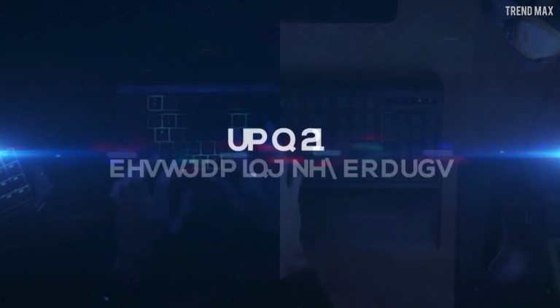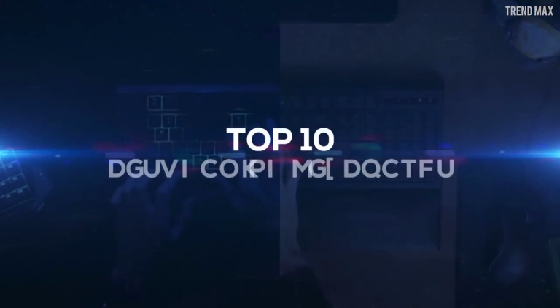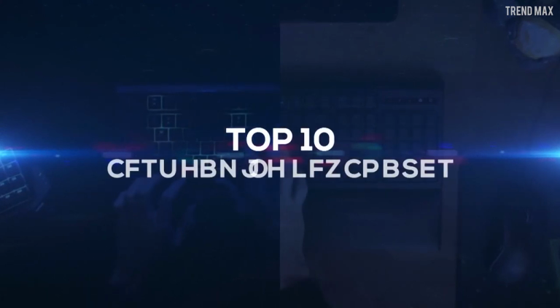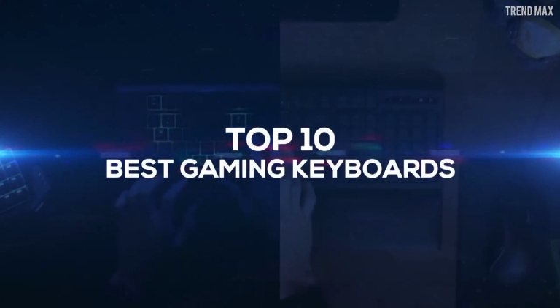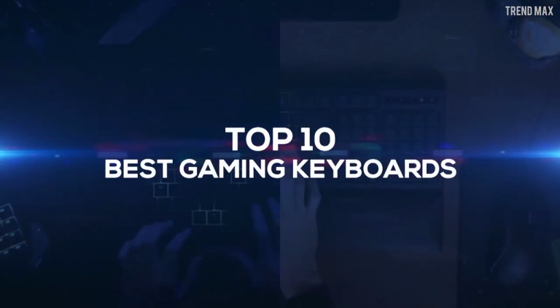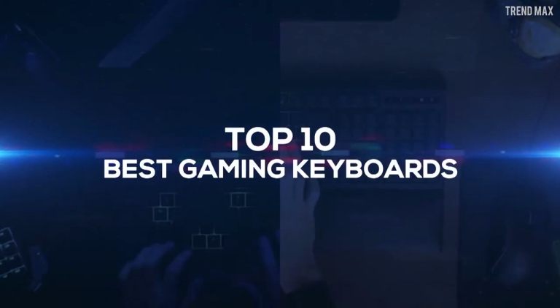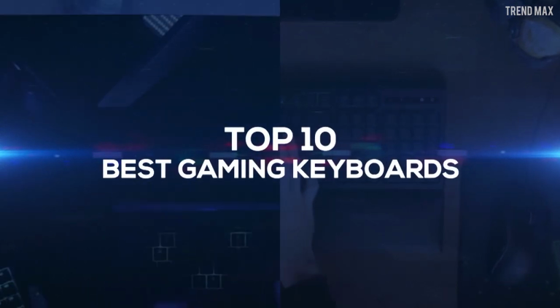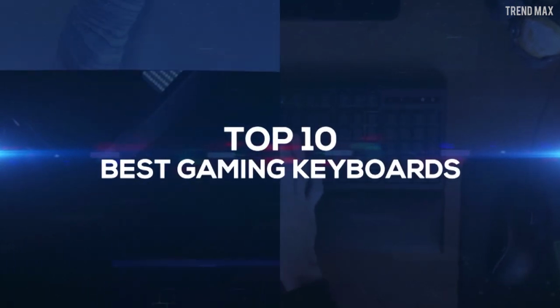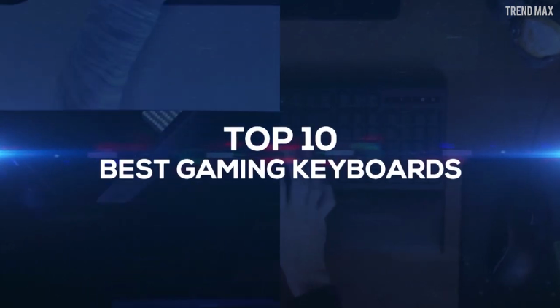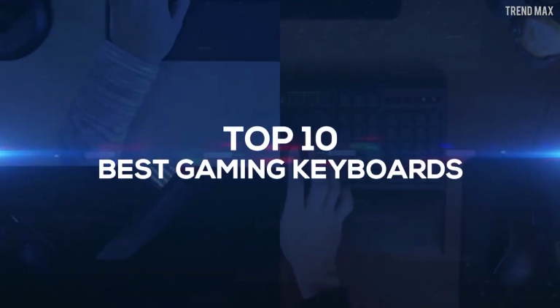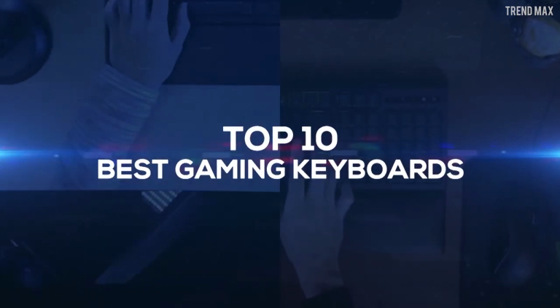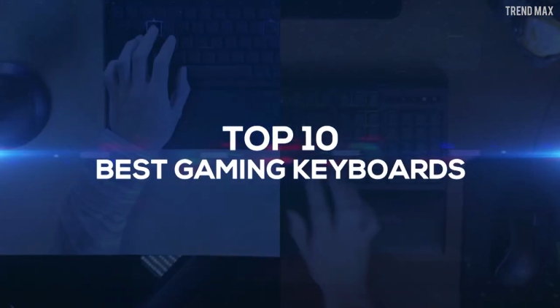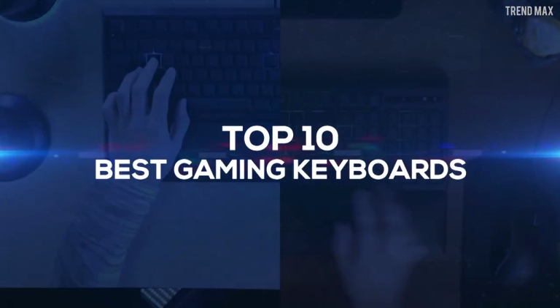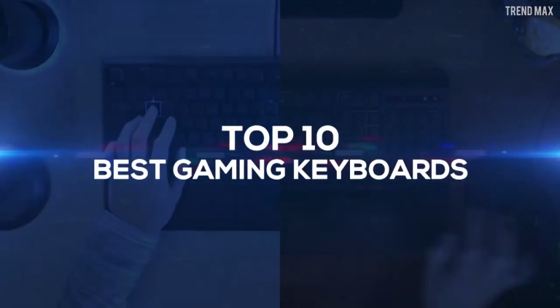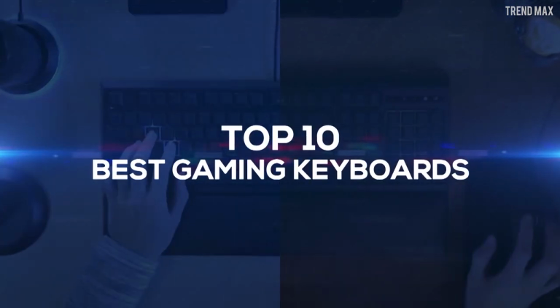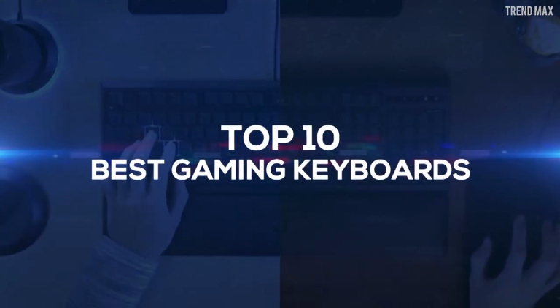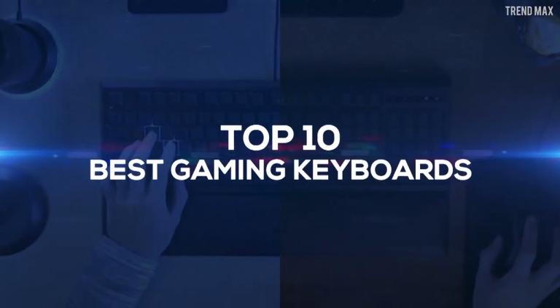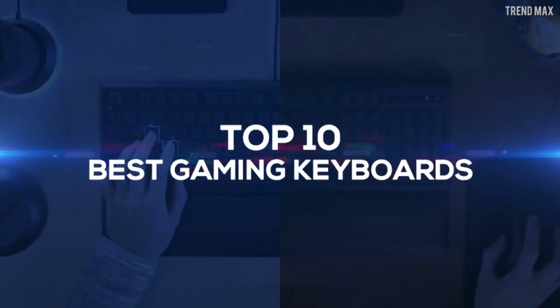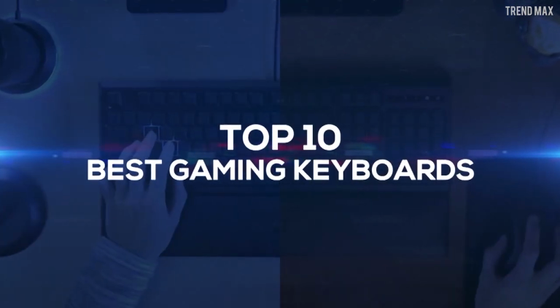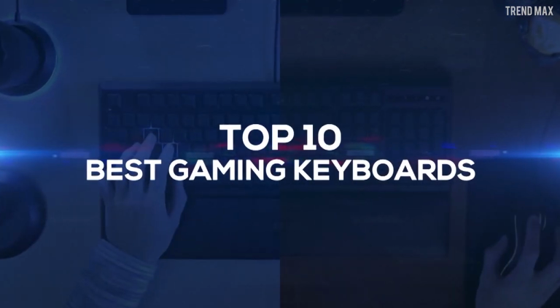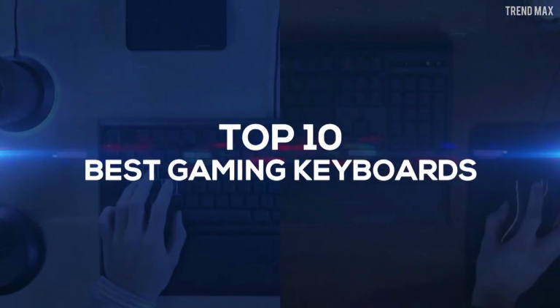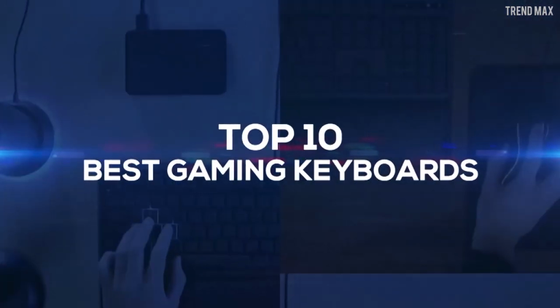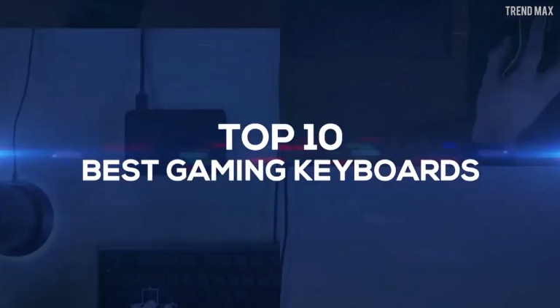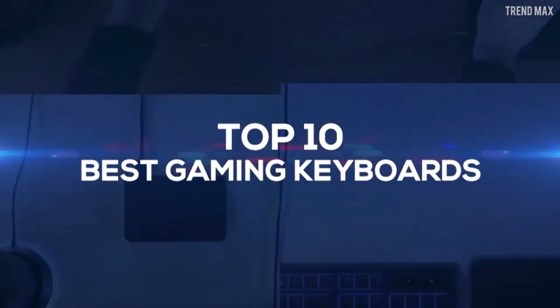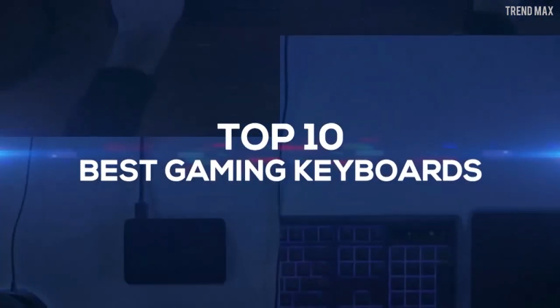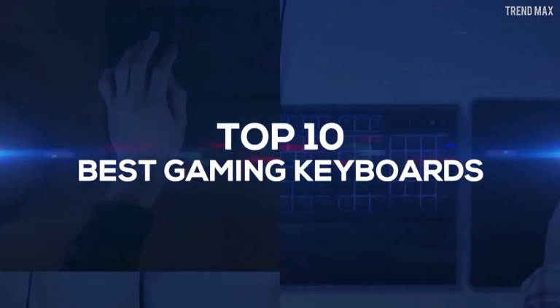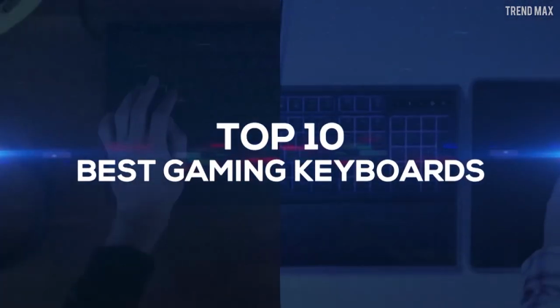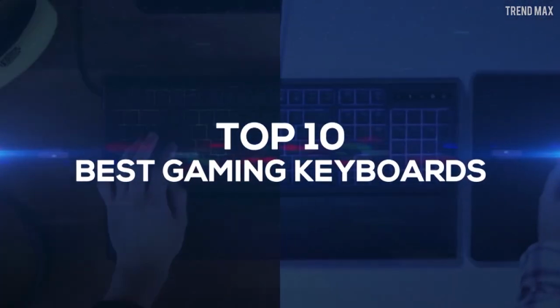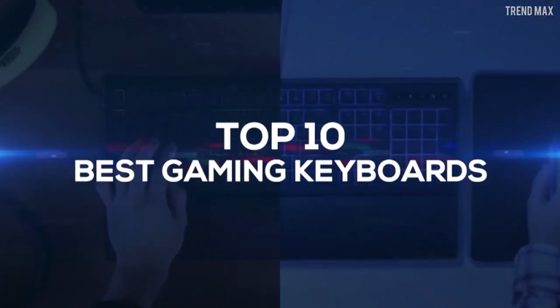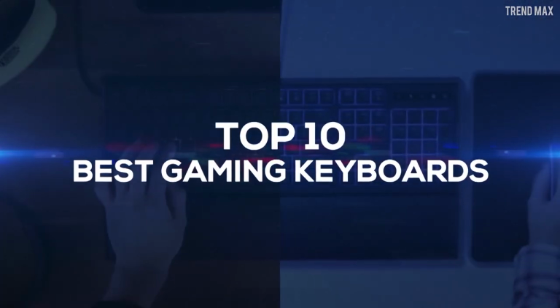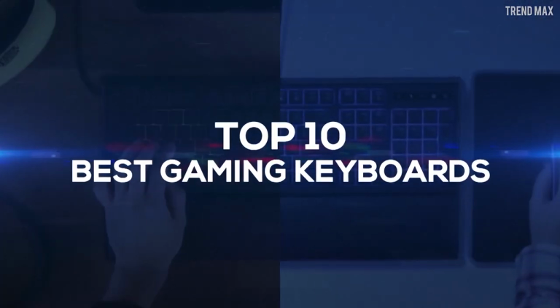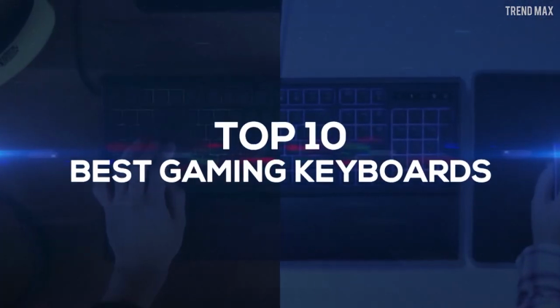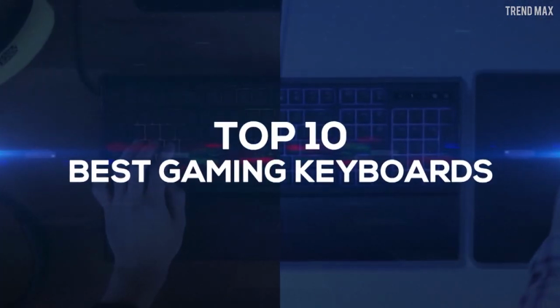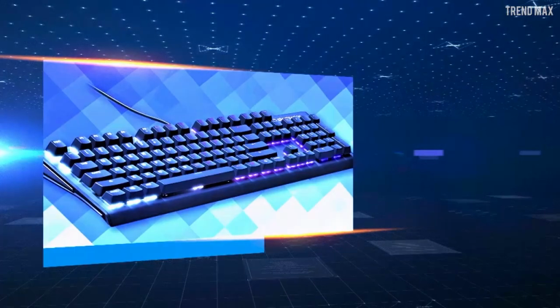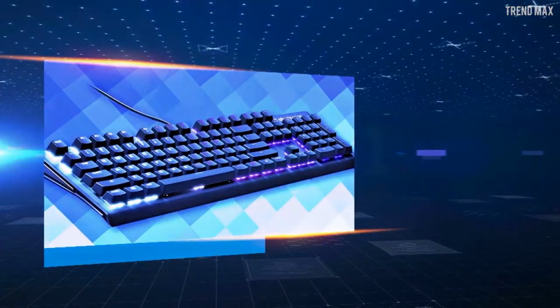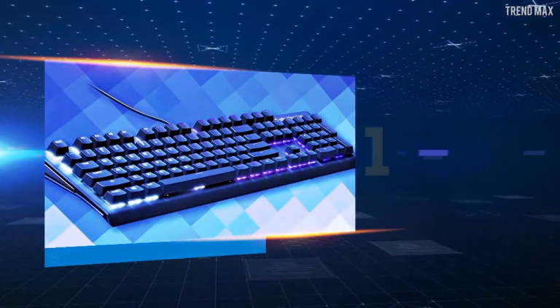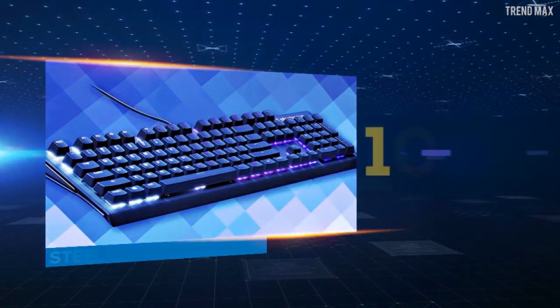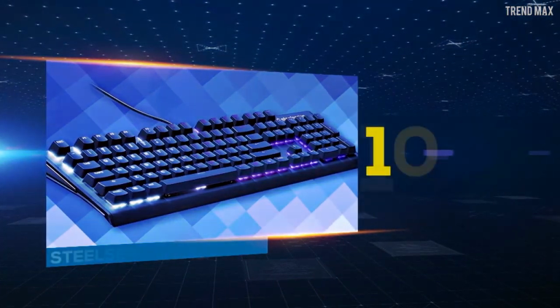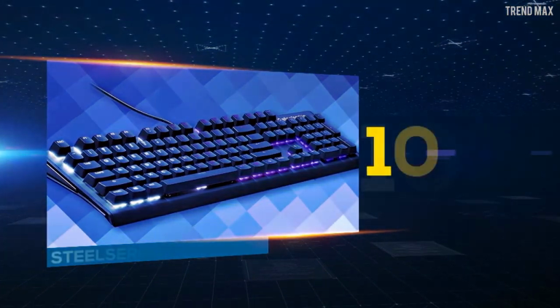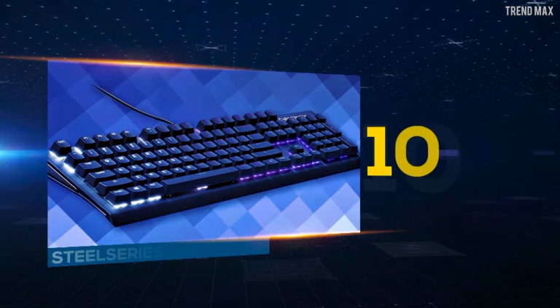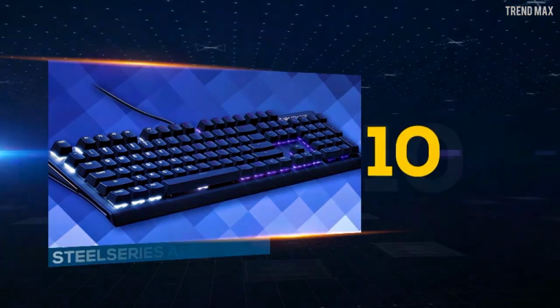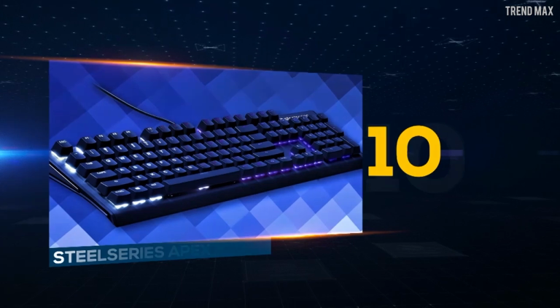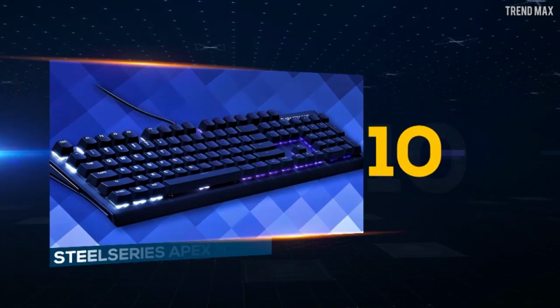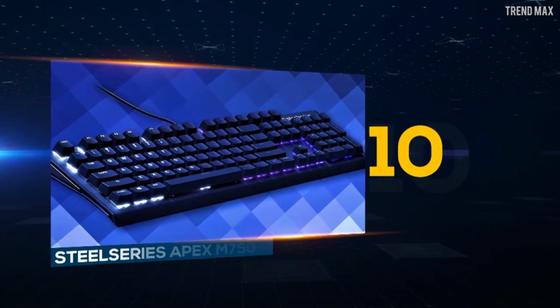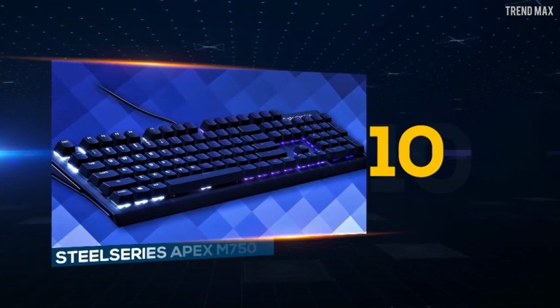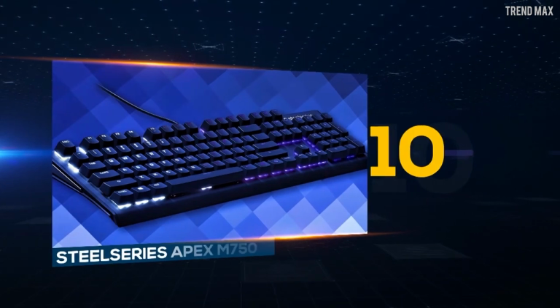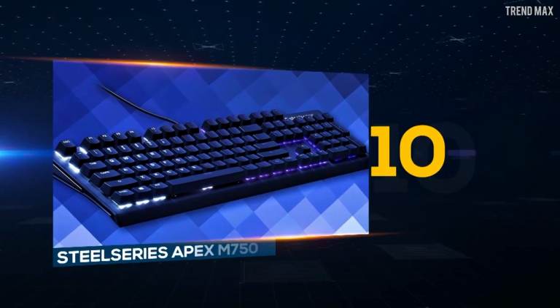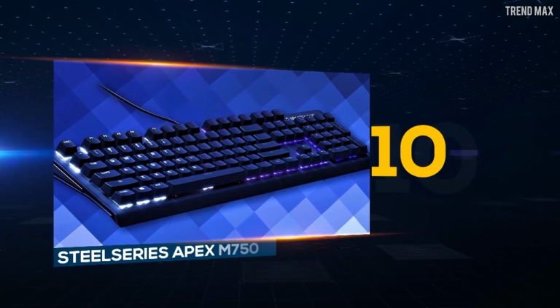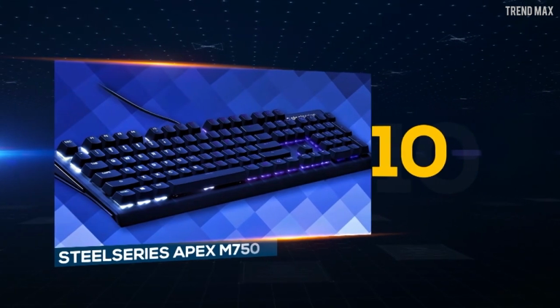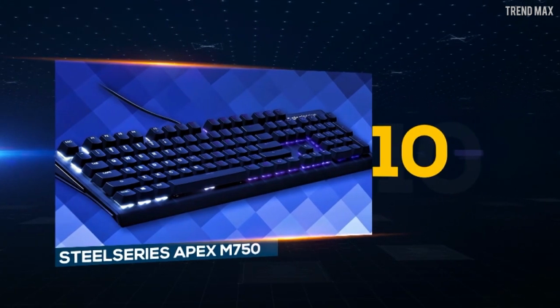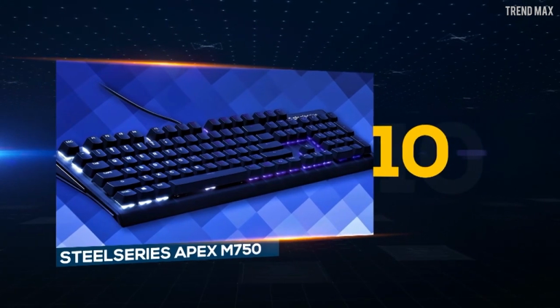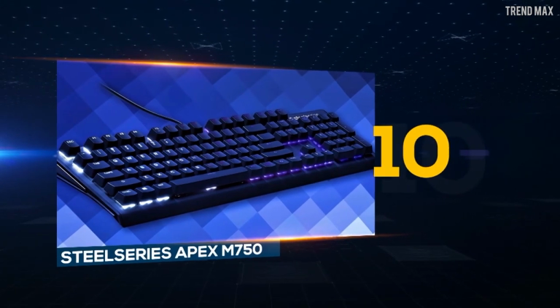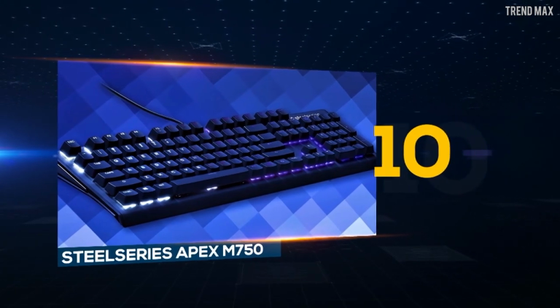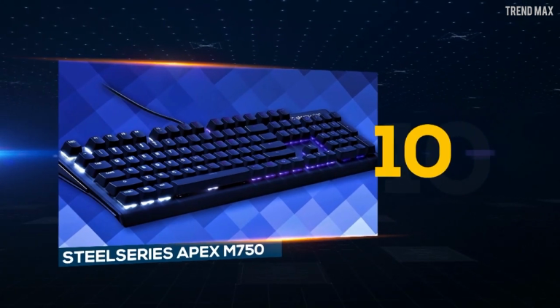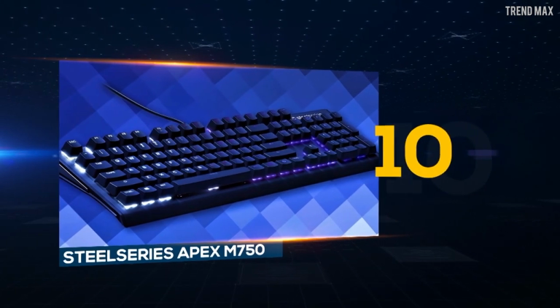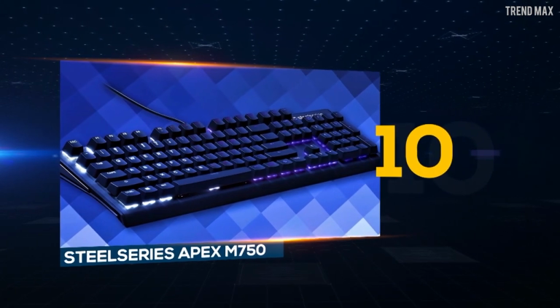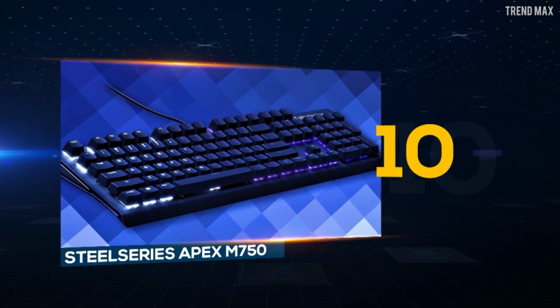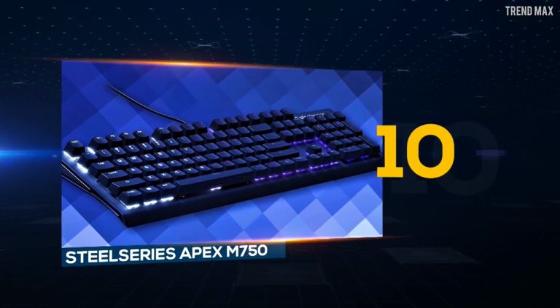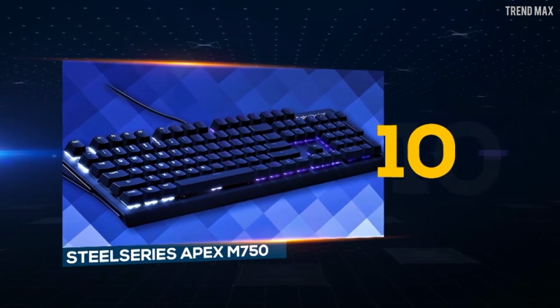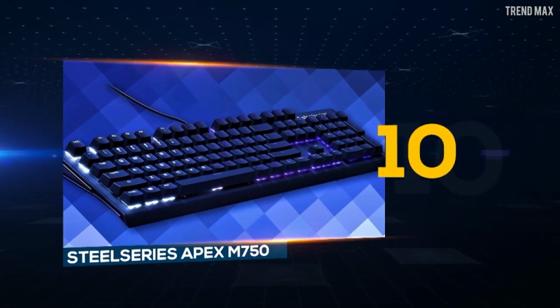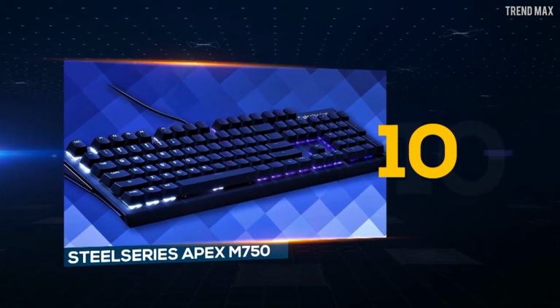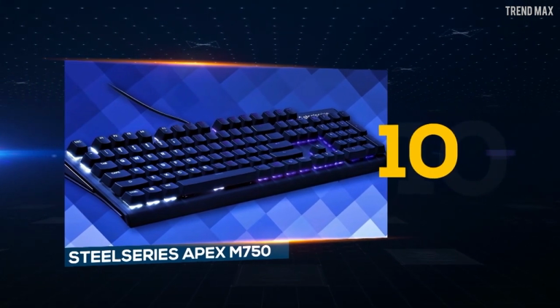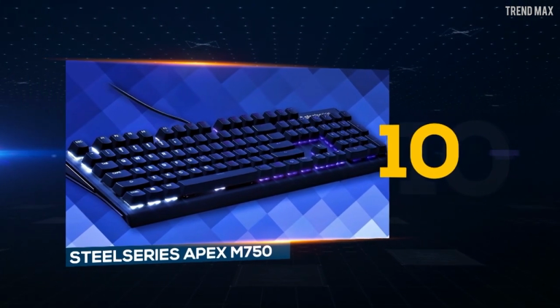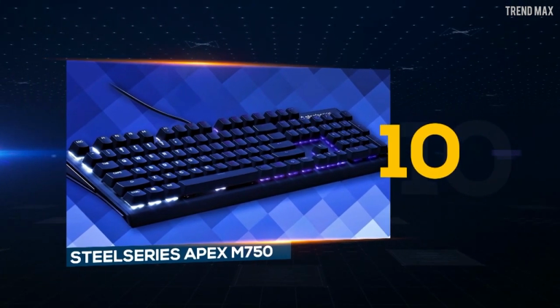Top 10 Best Gaming Keyboards. Number 10: SteelSeries Apex M750.